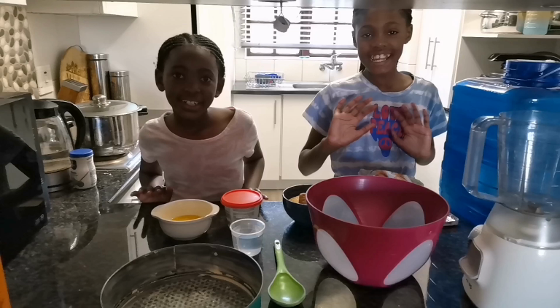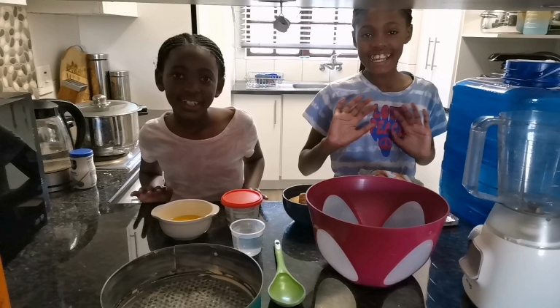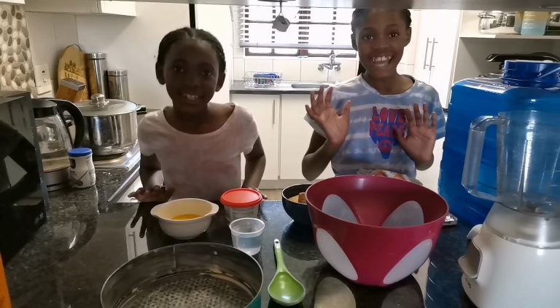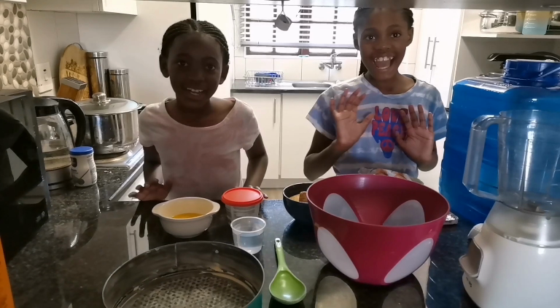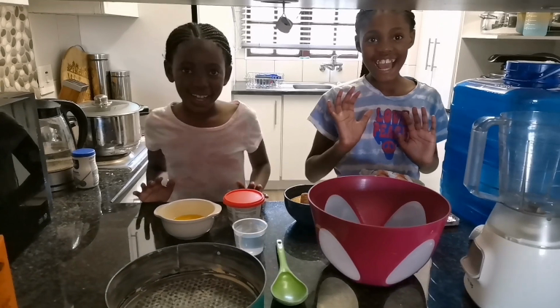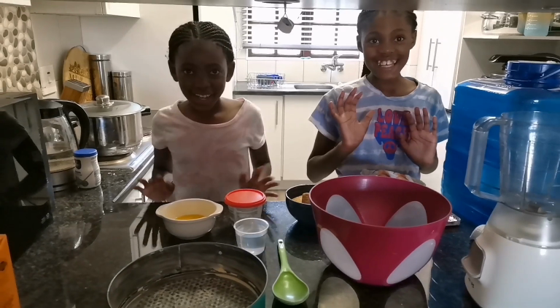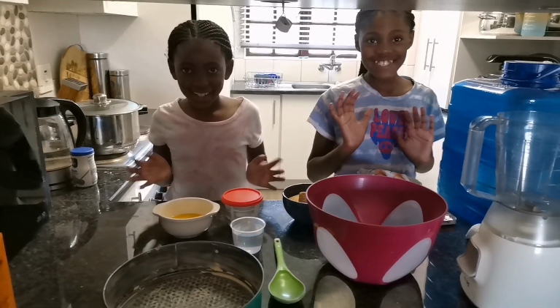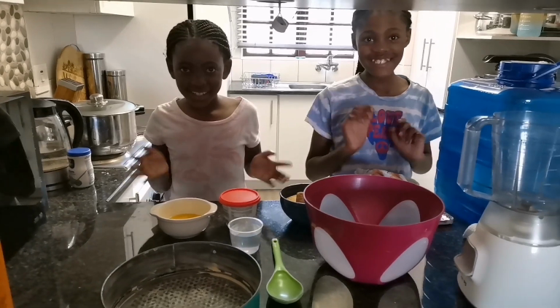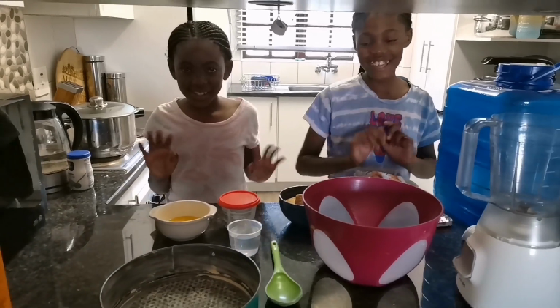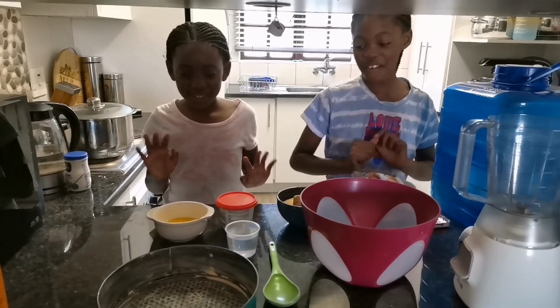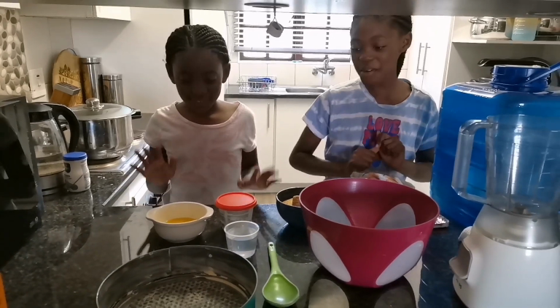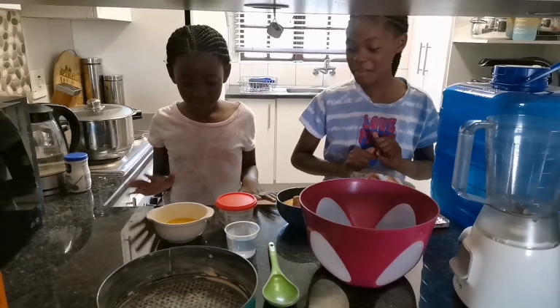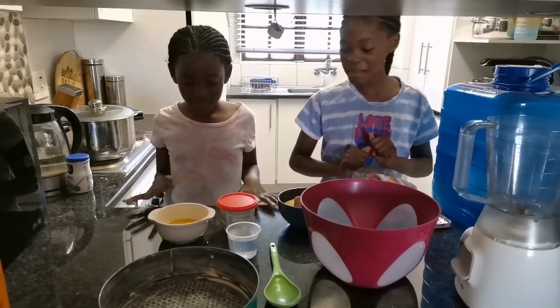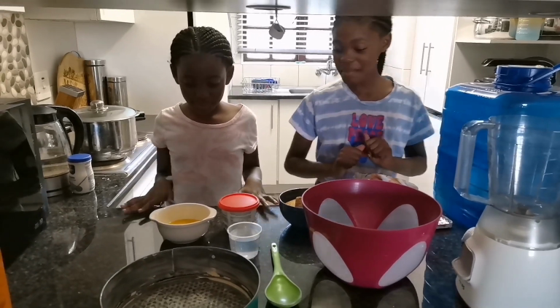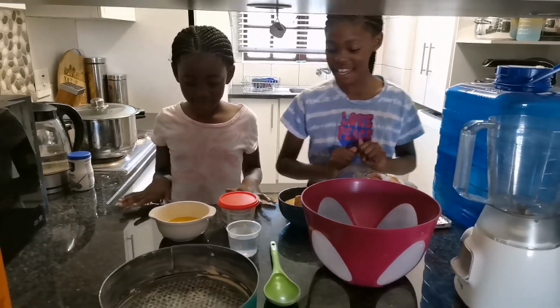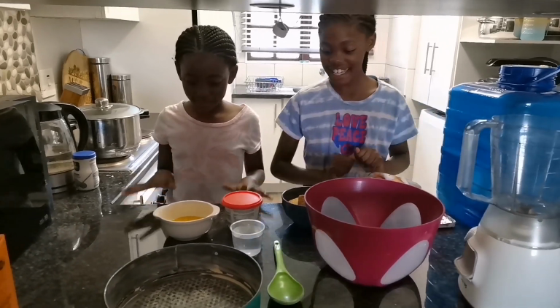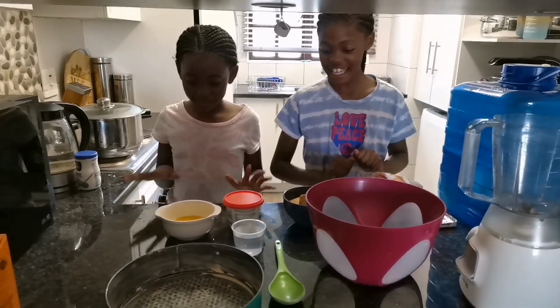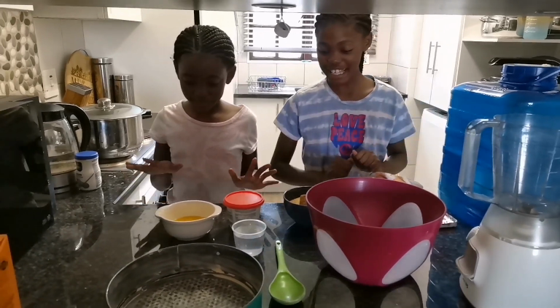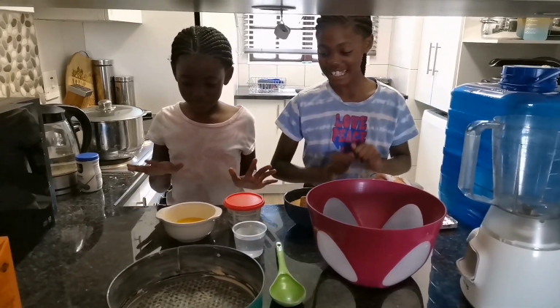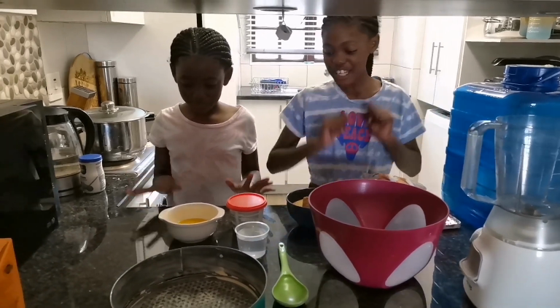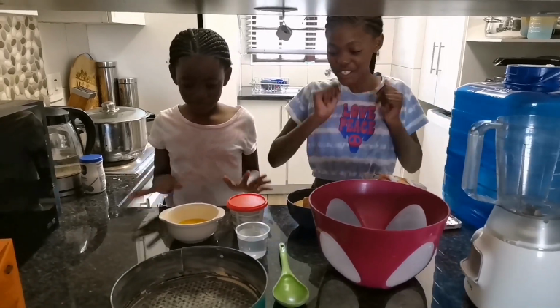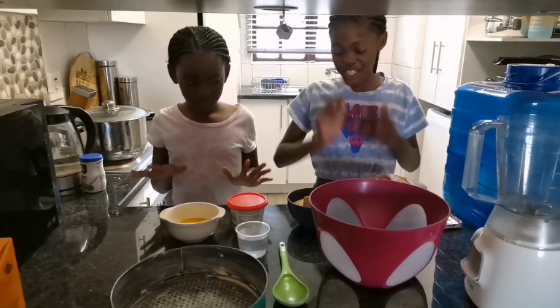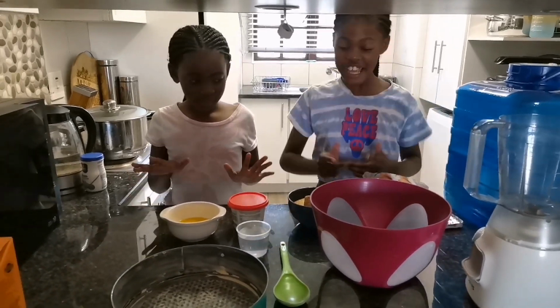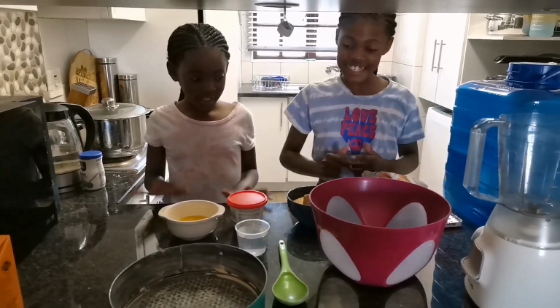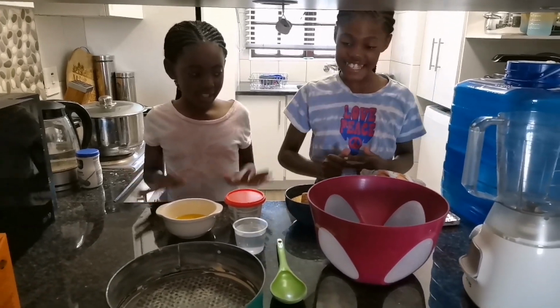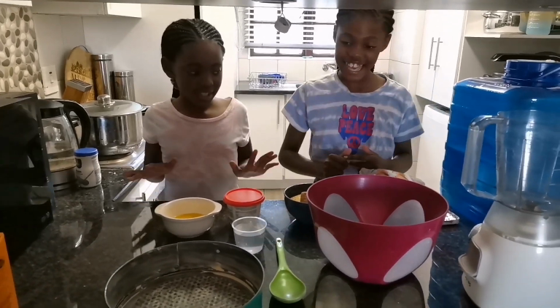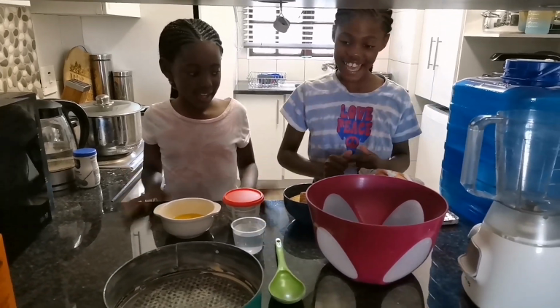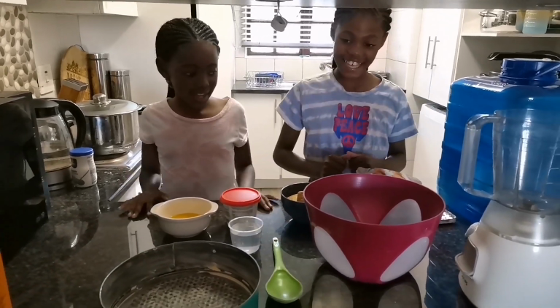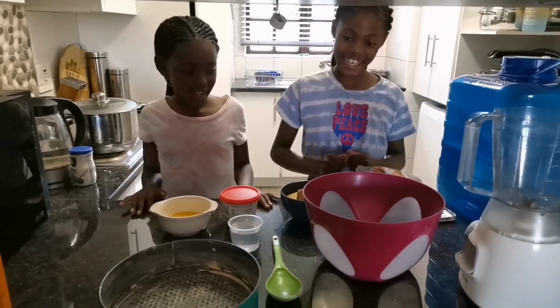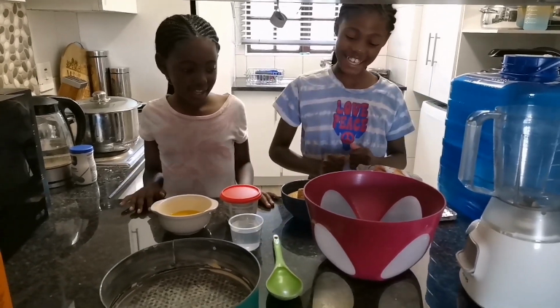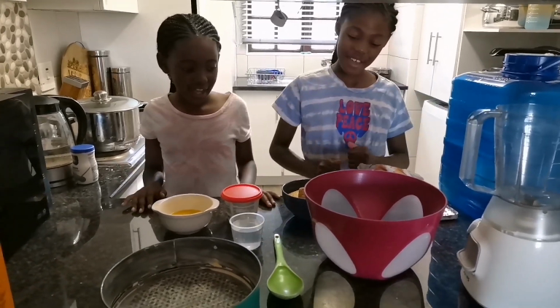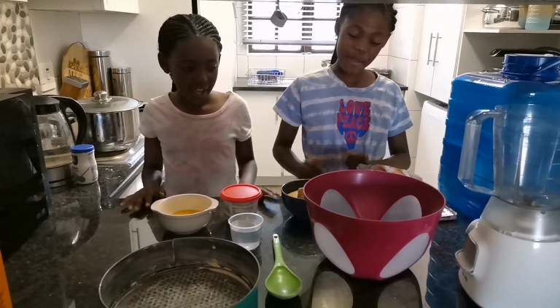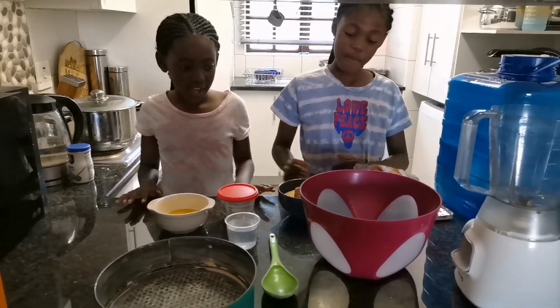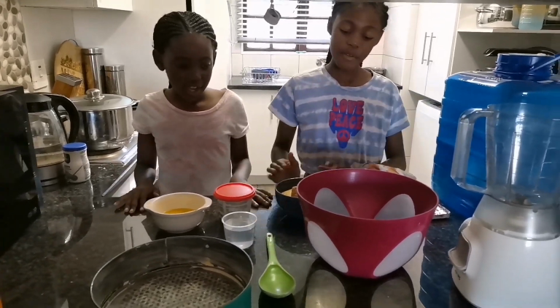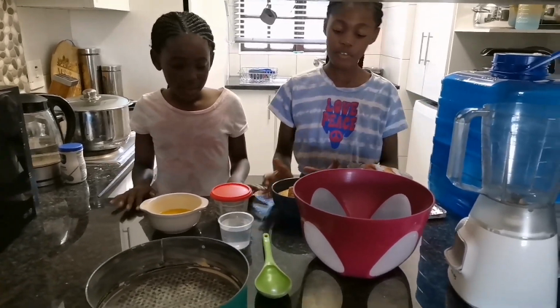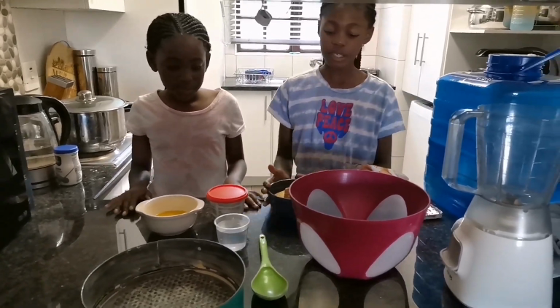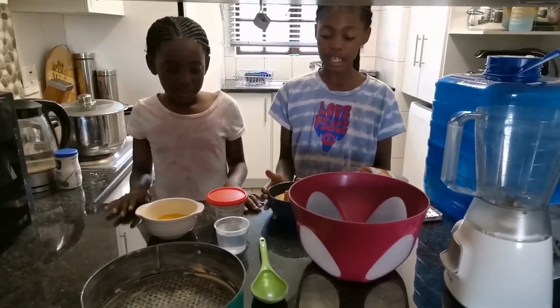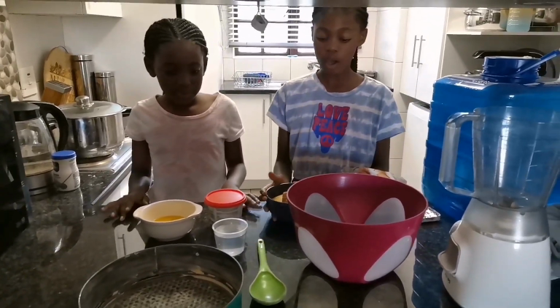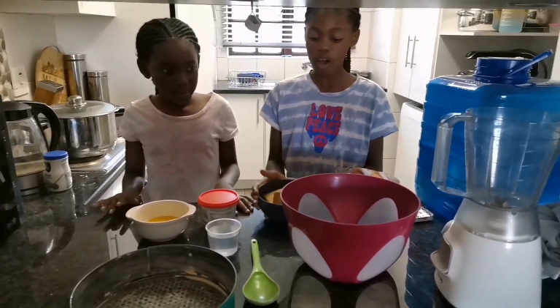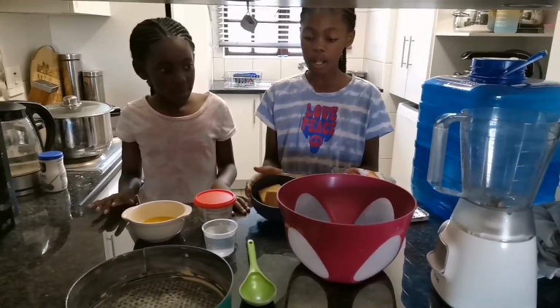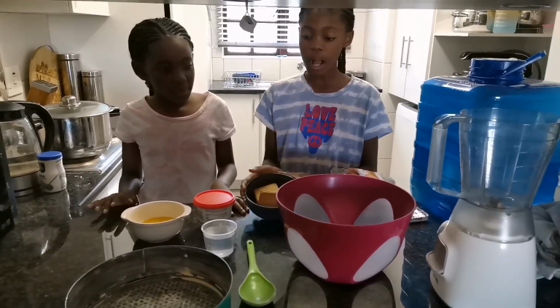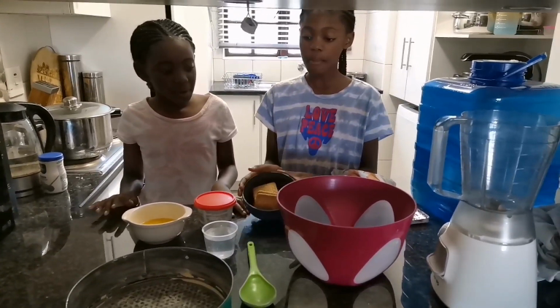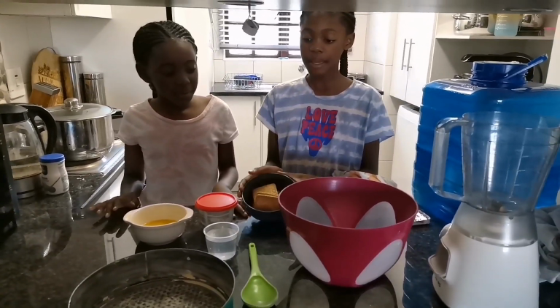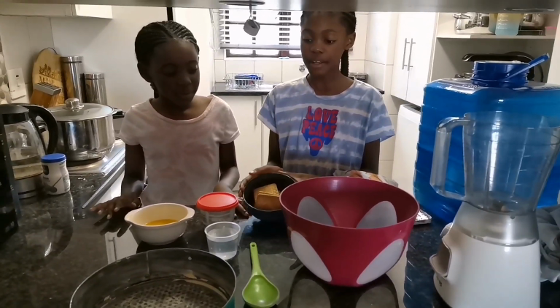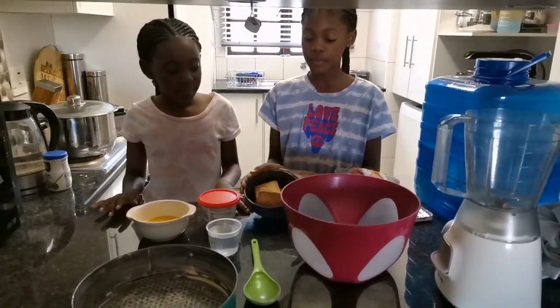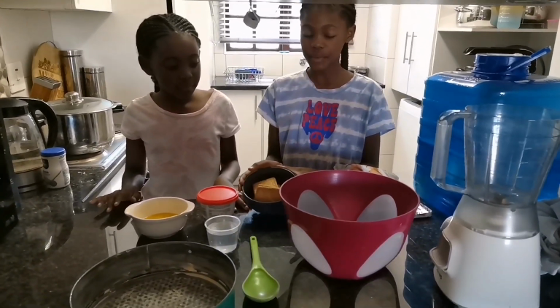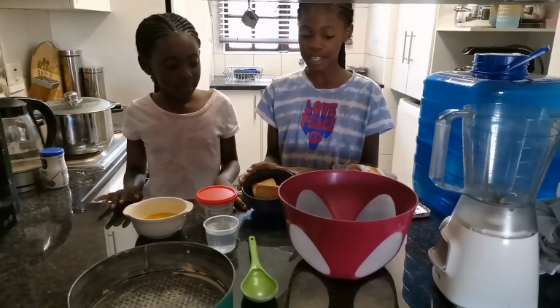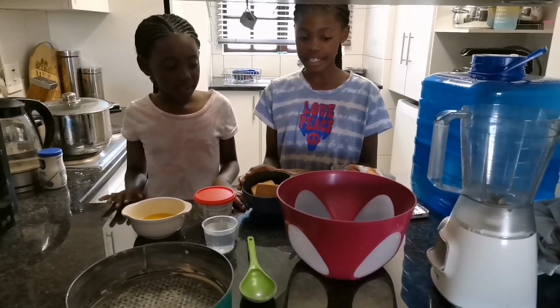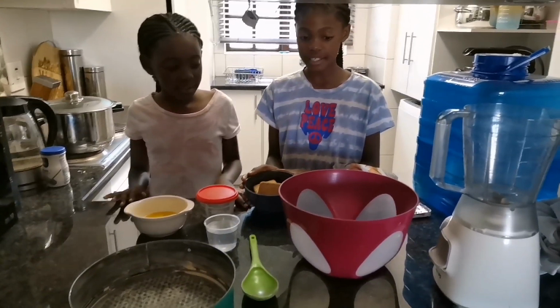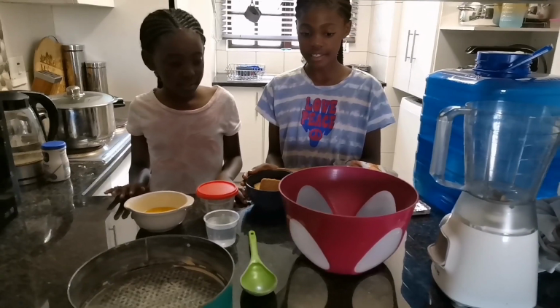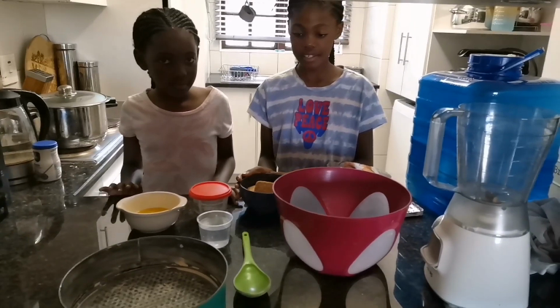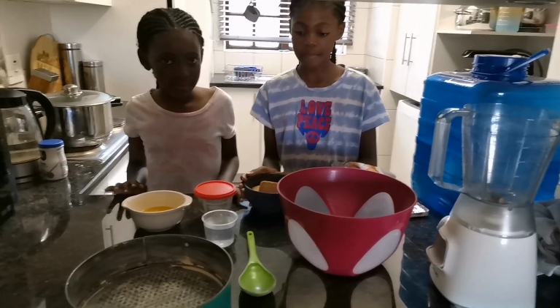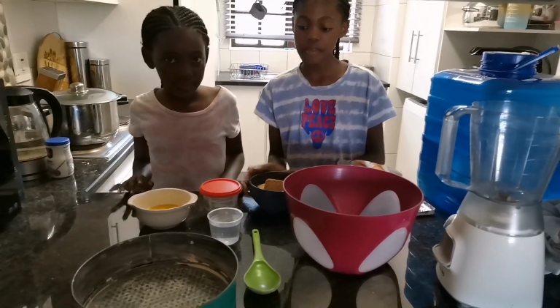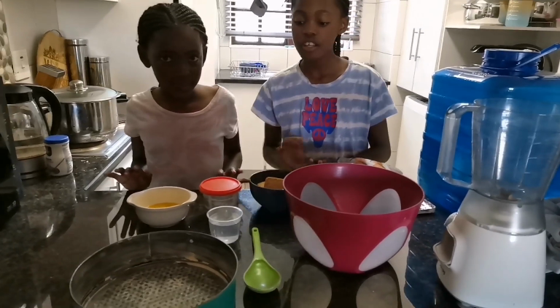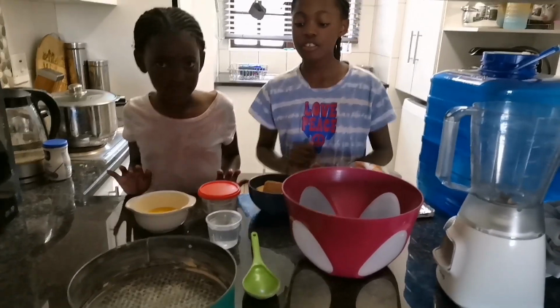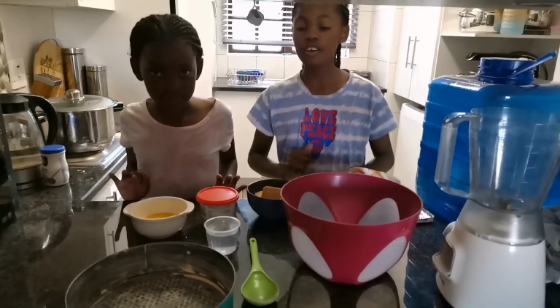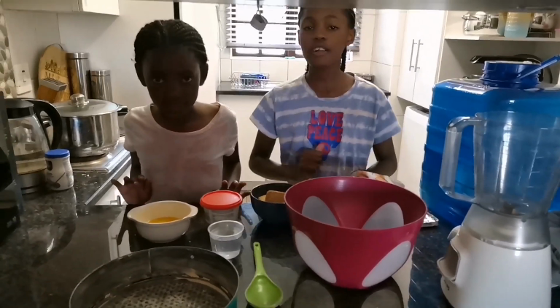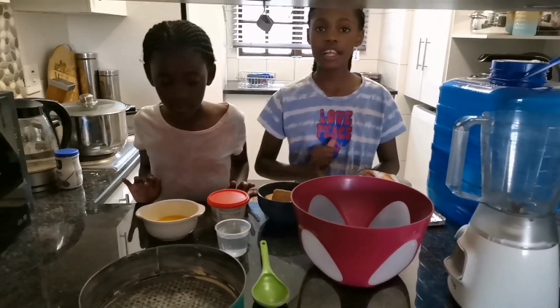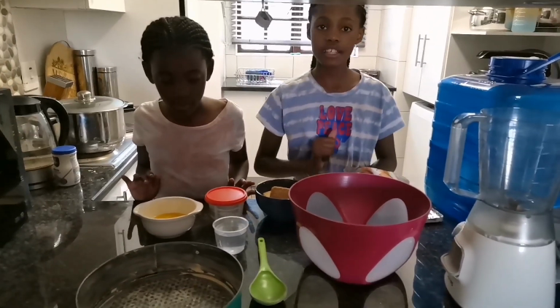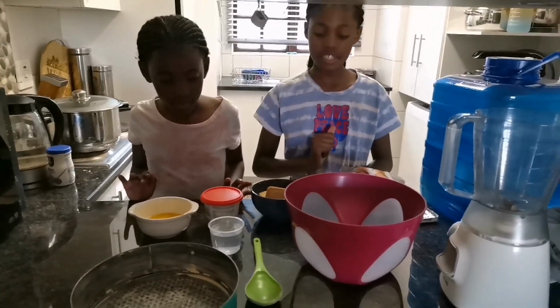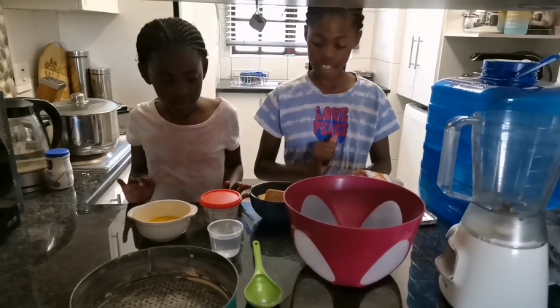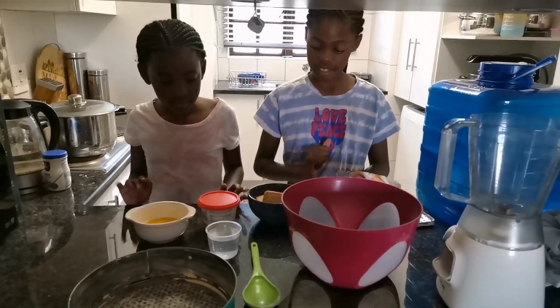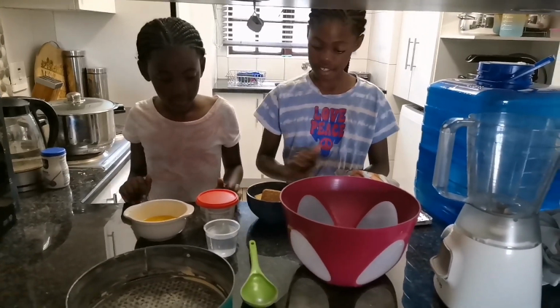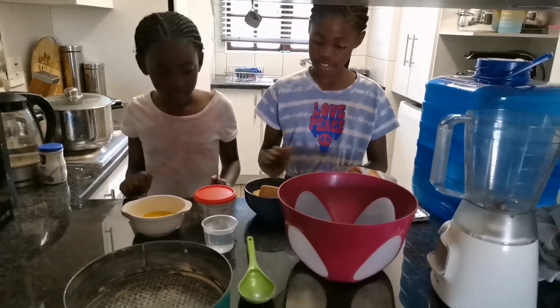Hi guys, today we'll be making cheesecake. We've got all our ingredients, so let's start.